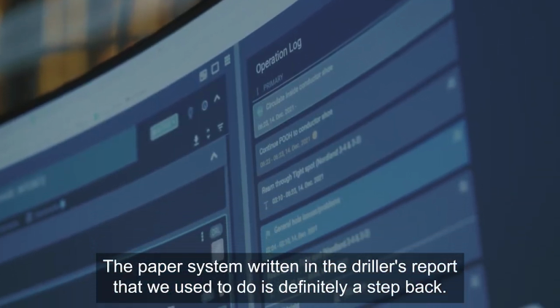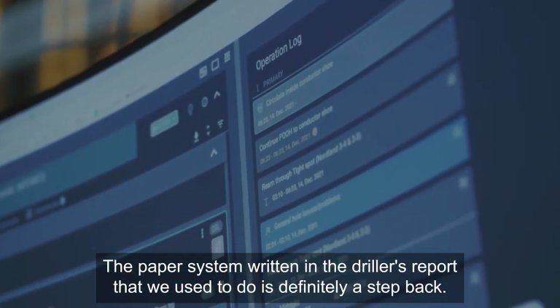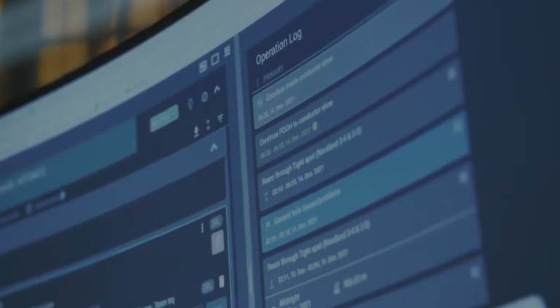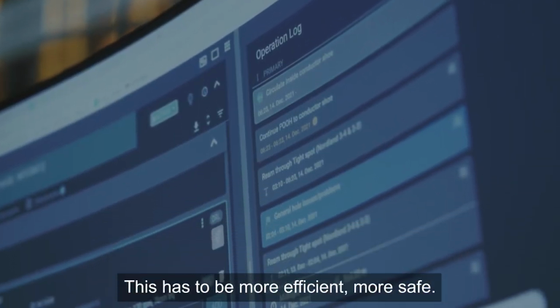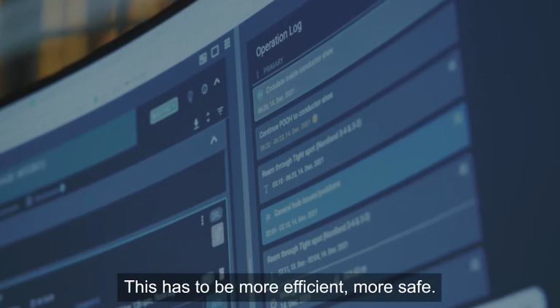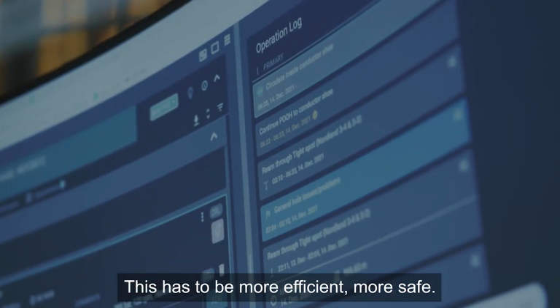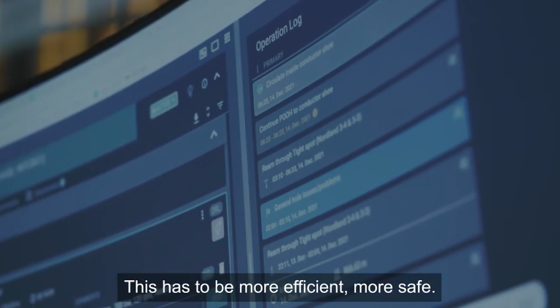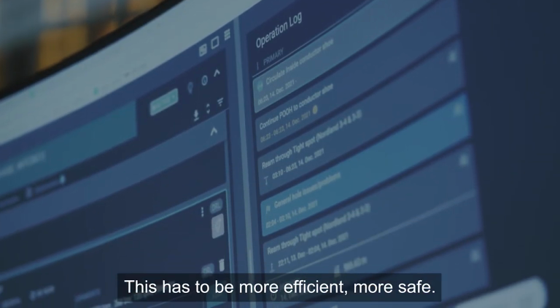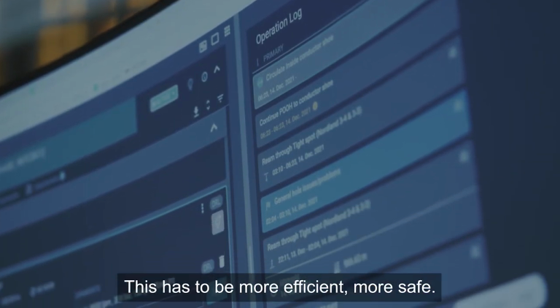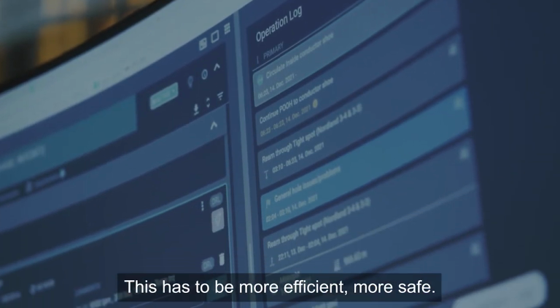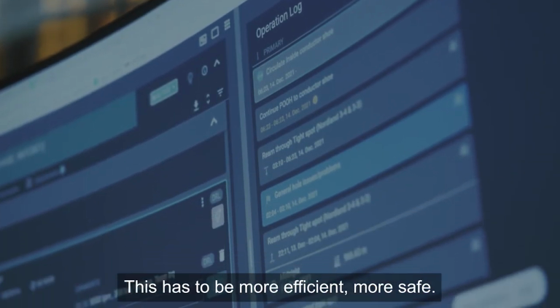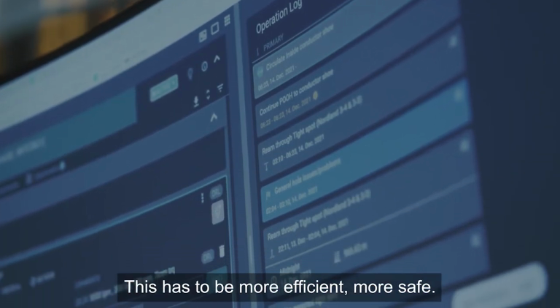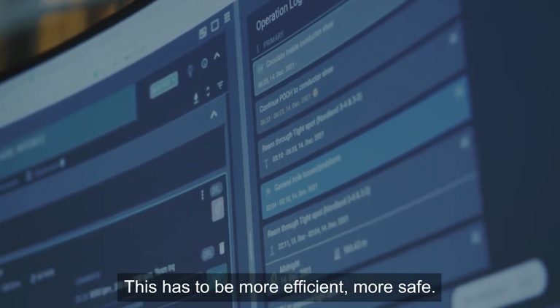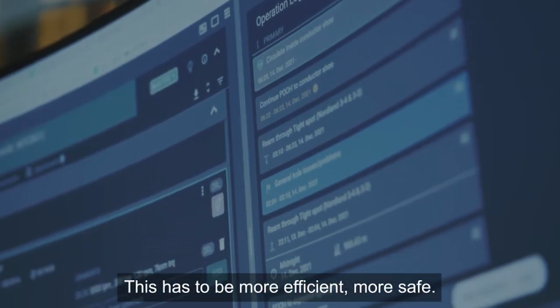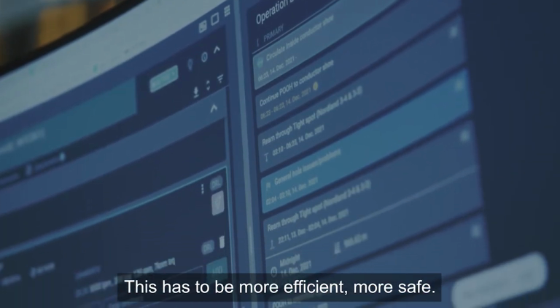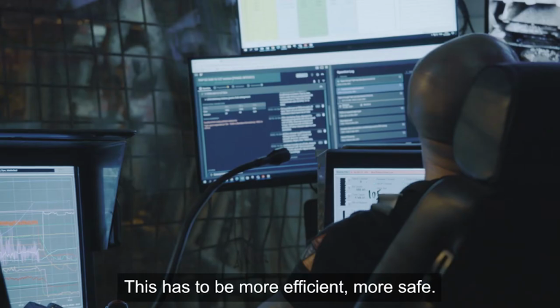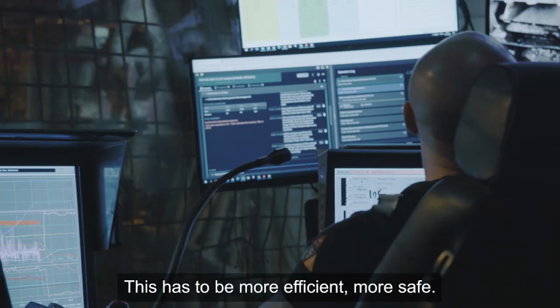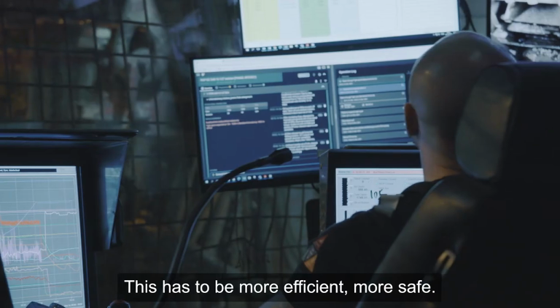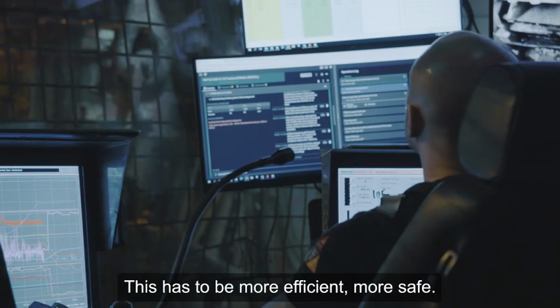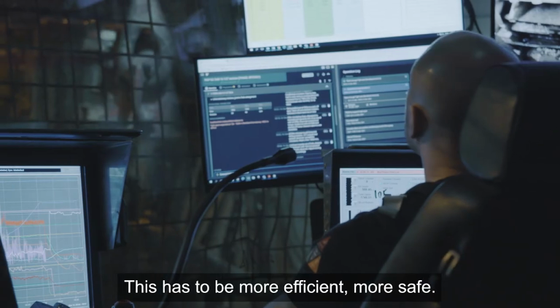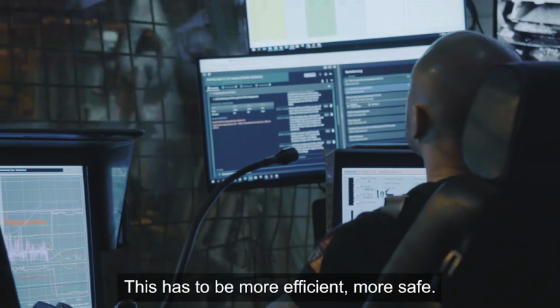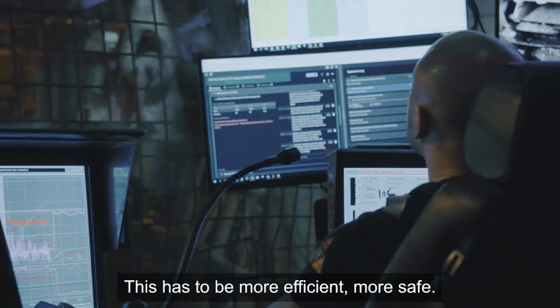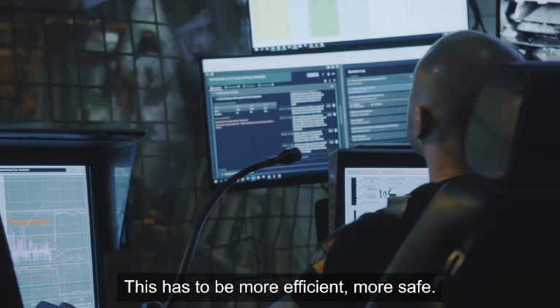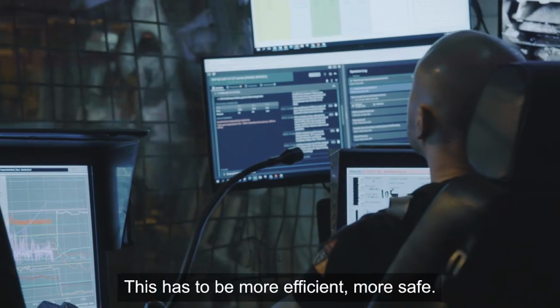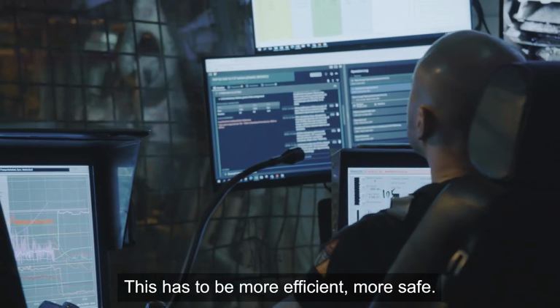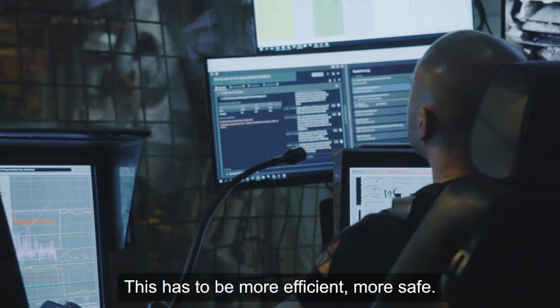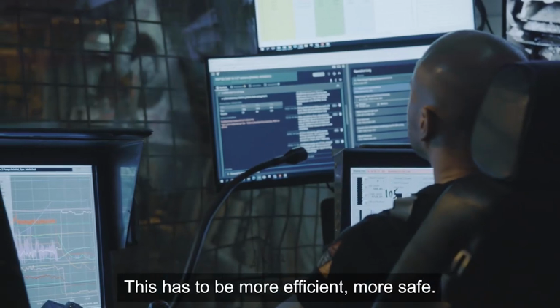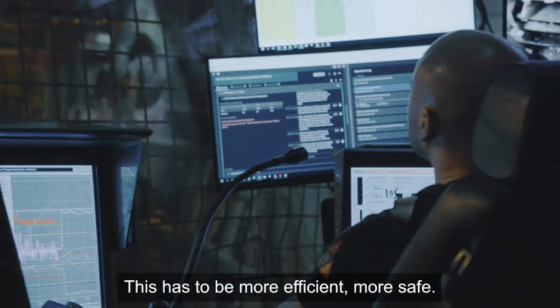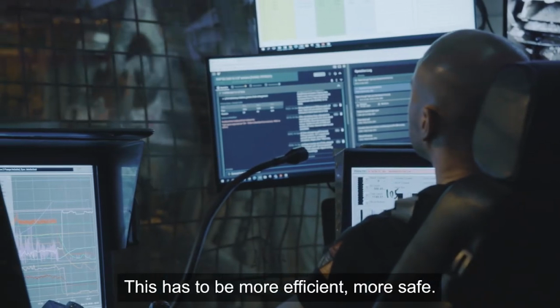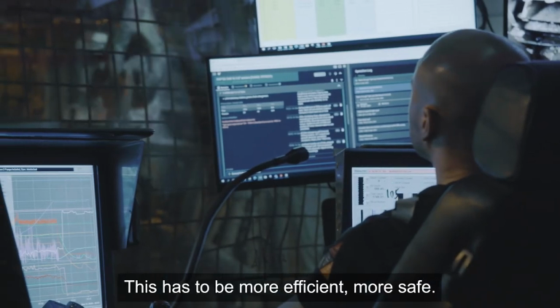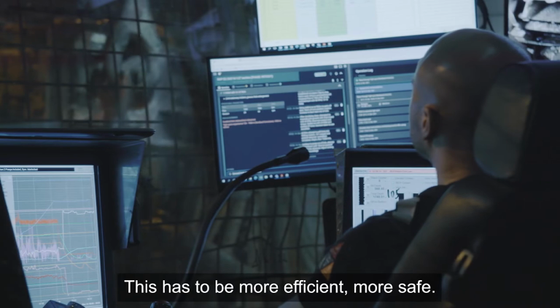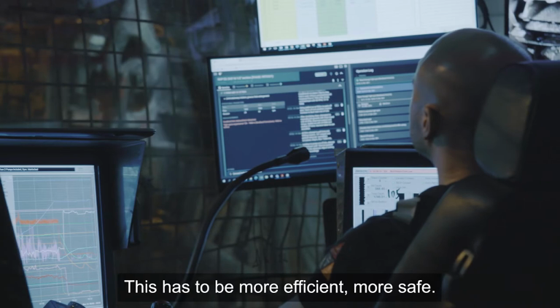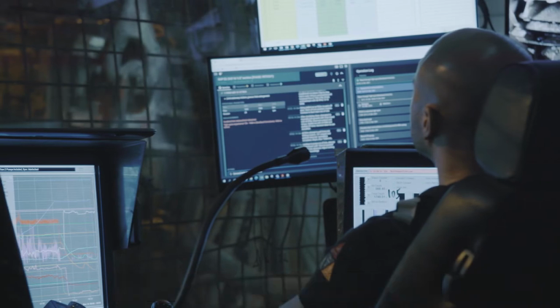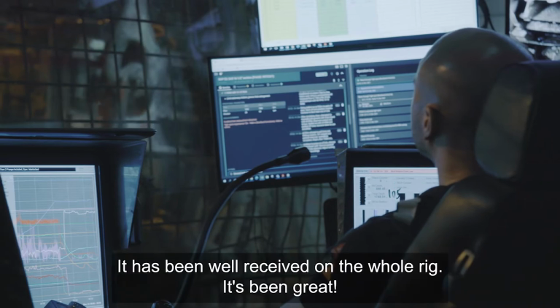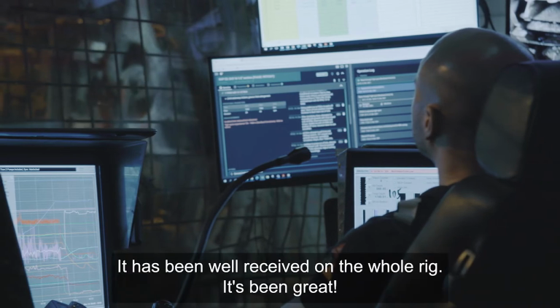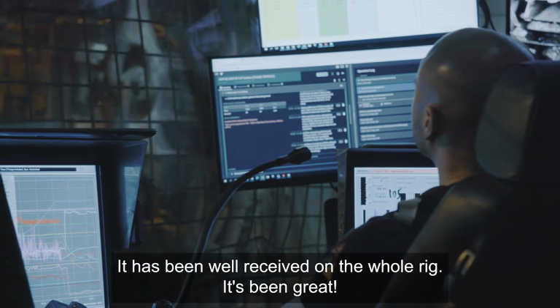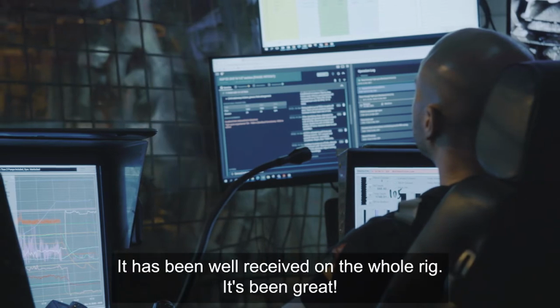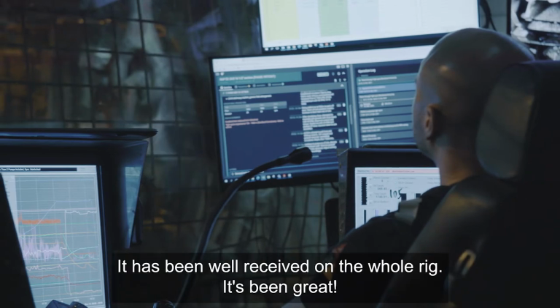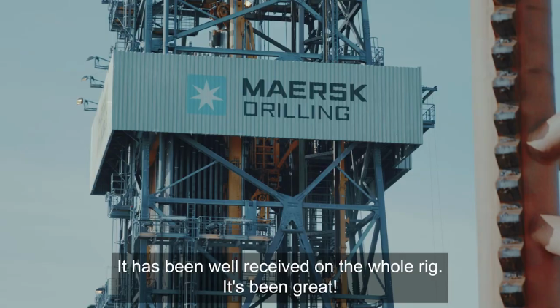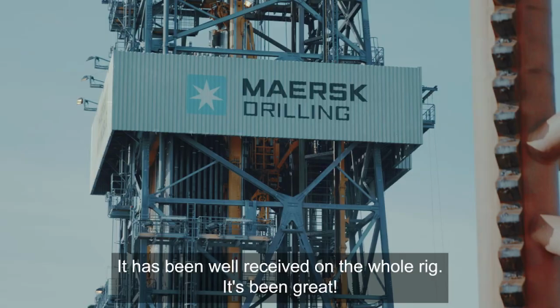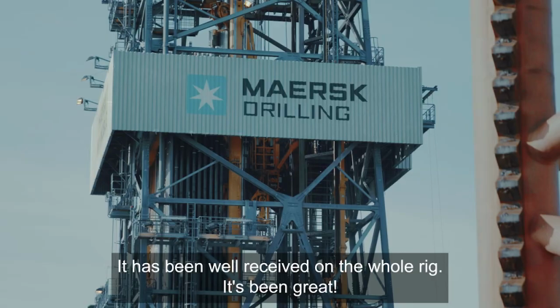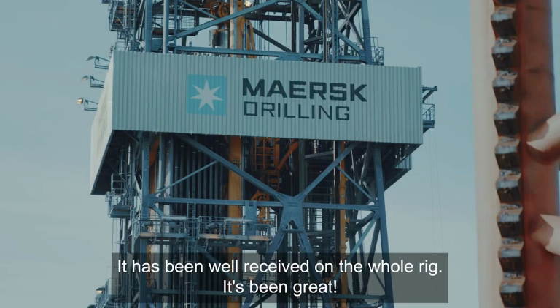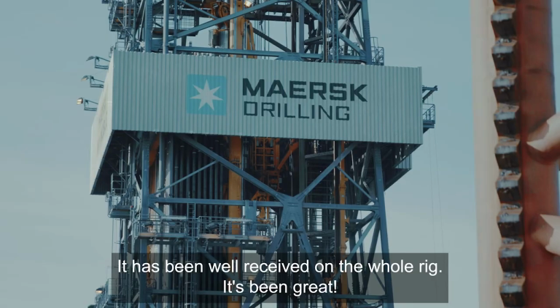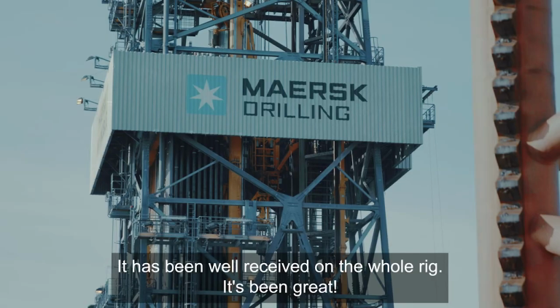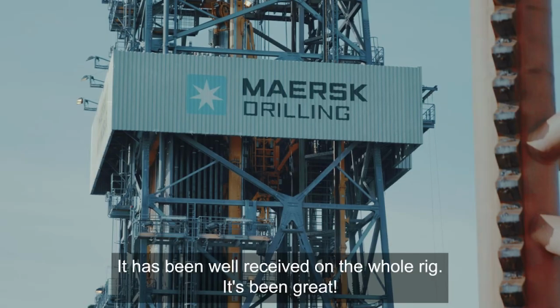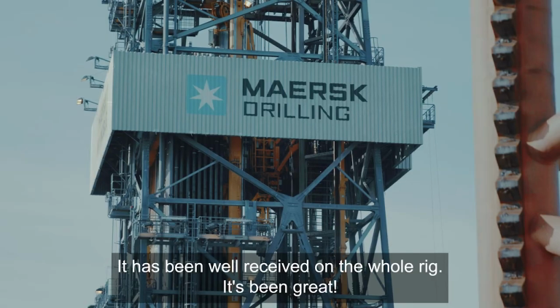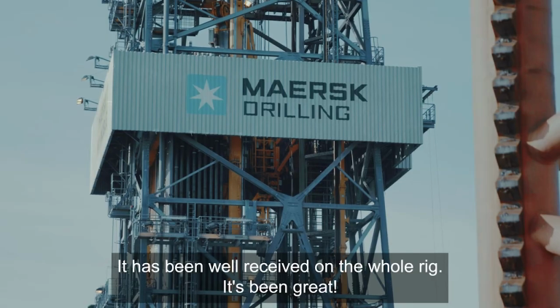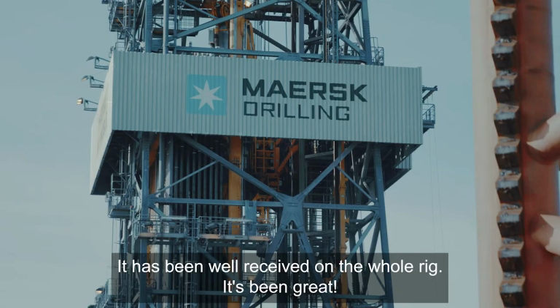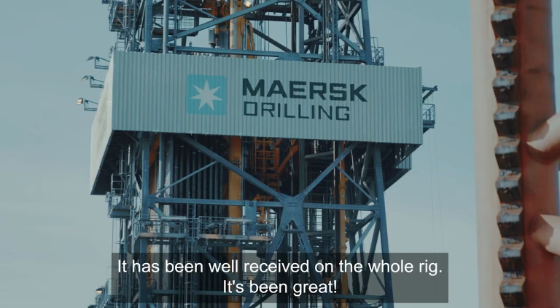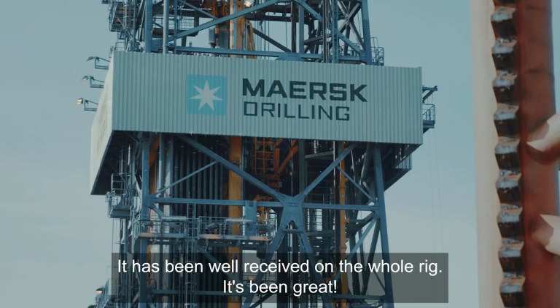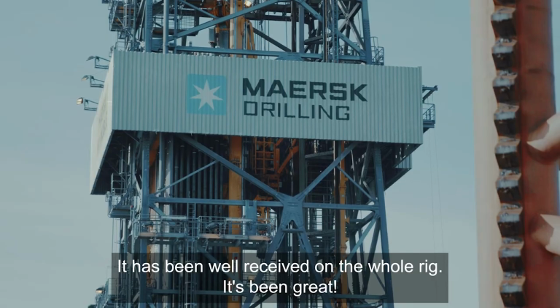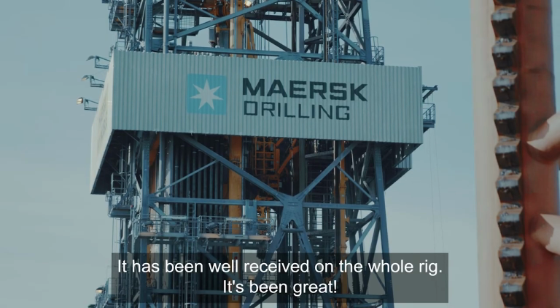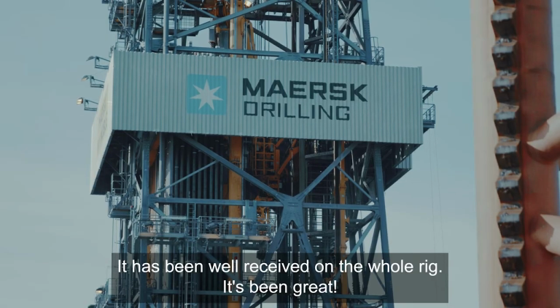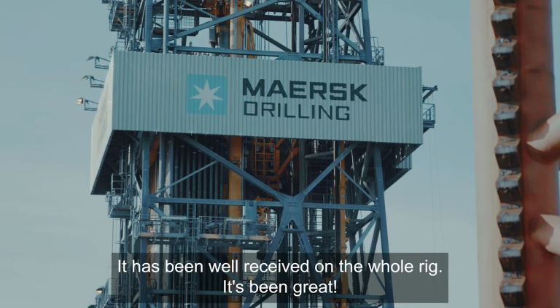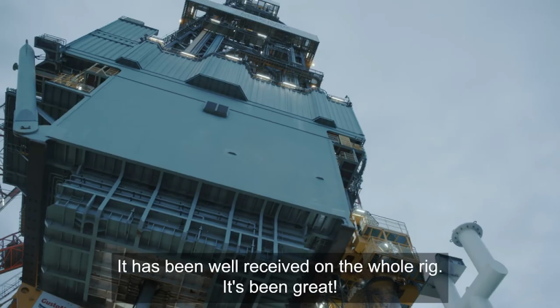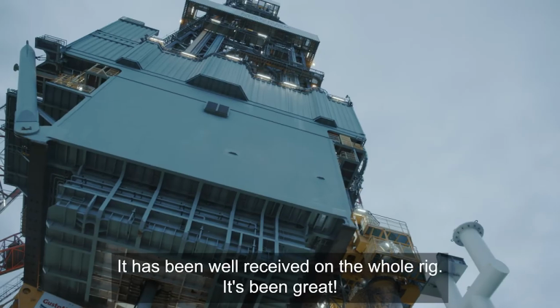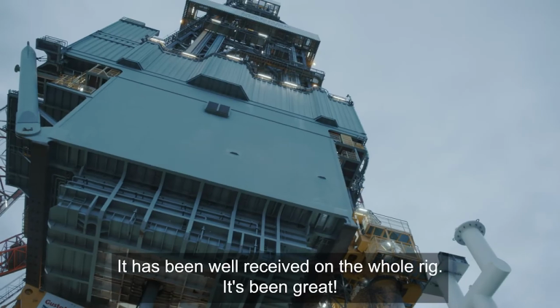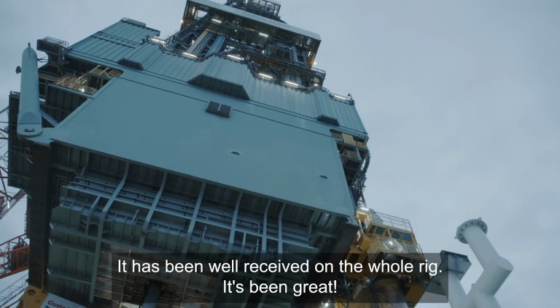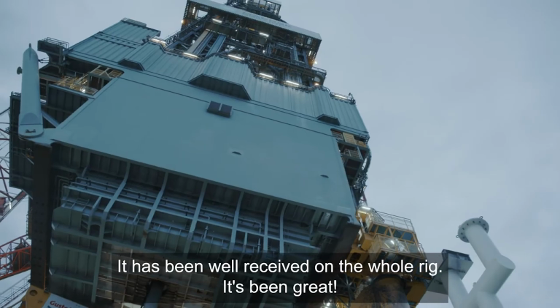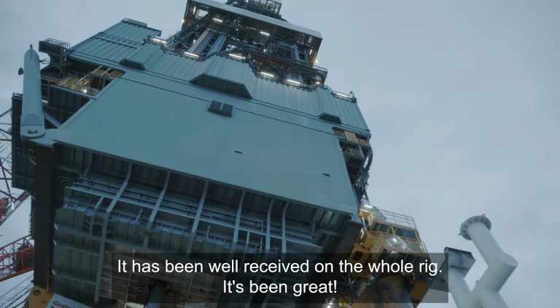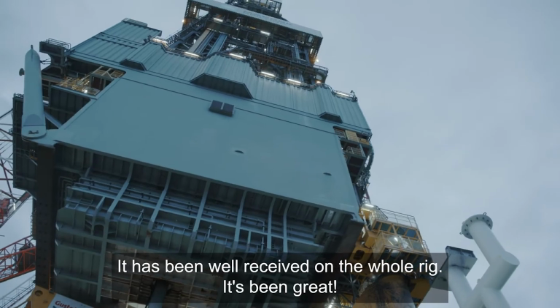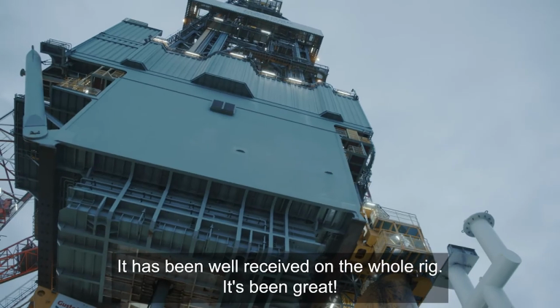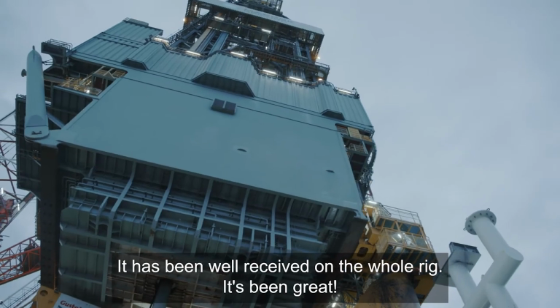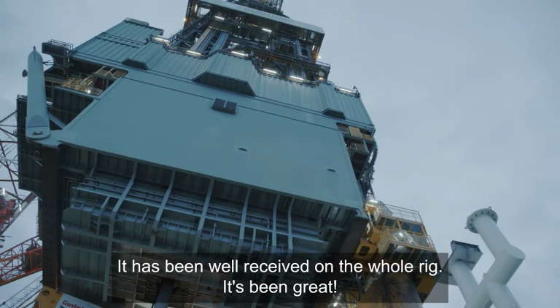Writing the driller's report on paper as we used to do is definitely a step back. This has to be more efficient, more safe, and it's been well received across the whole rig — it's been great.